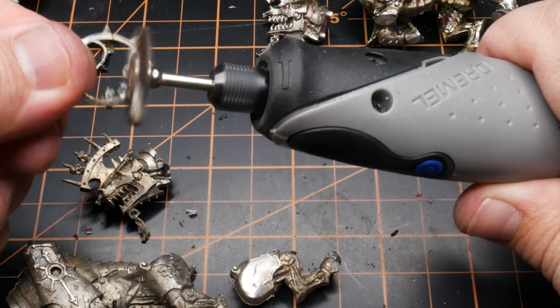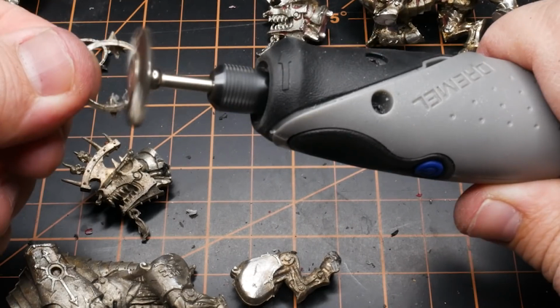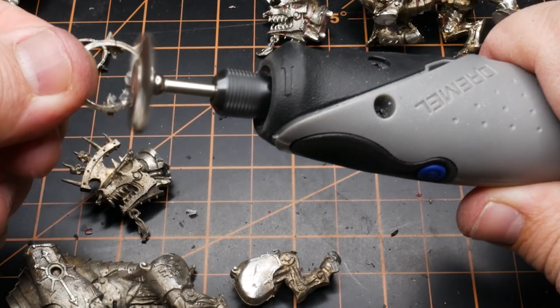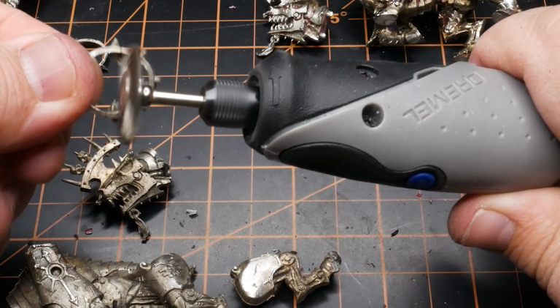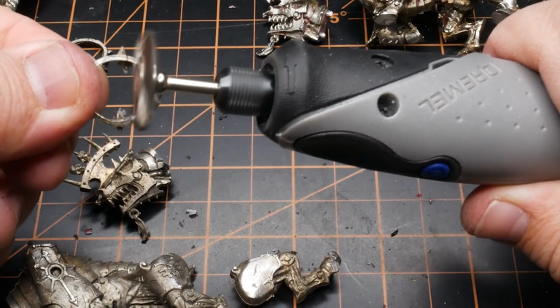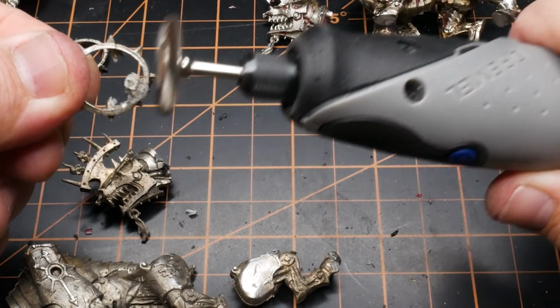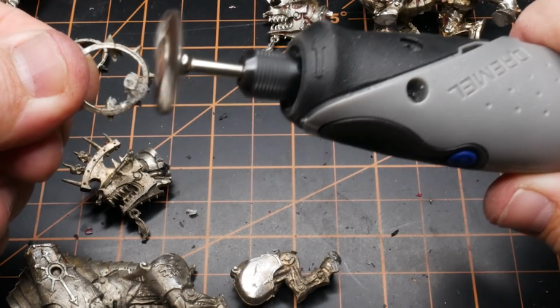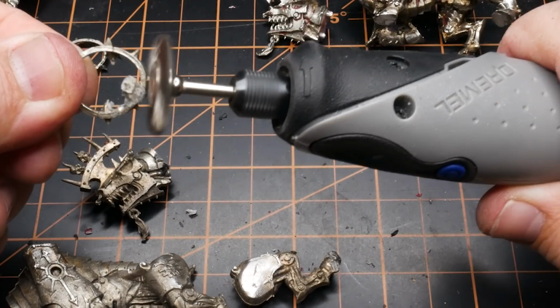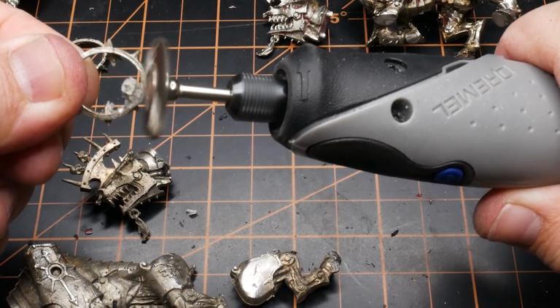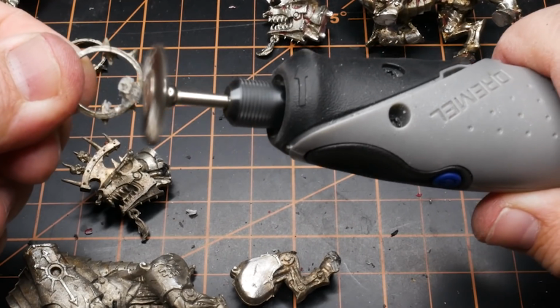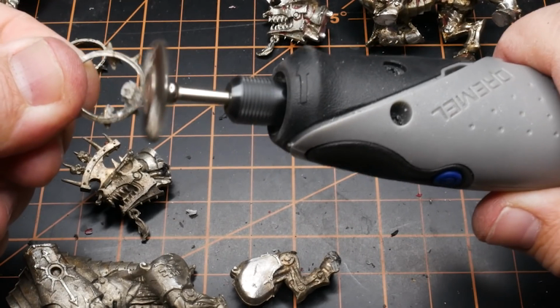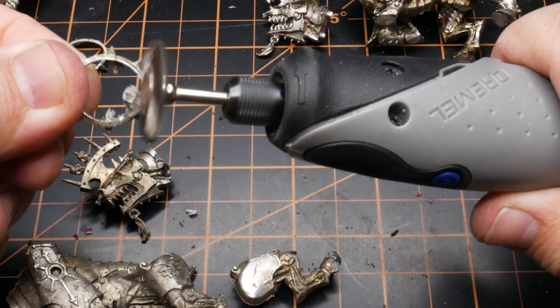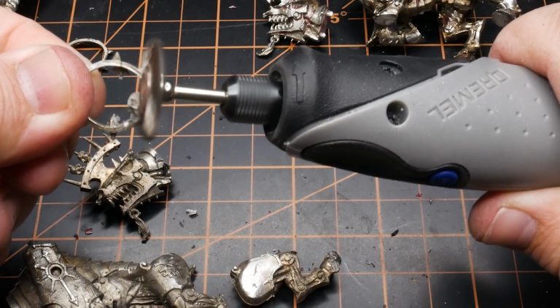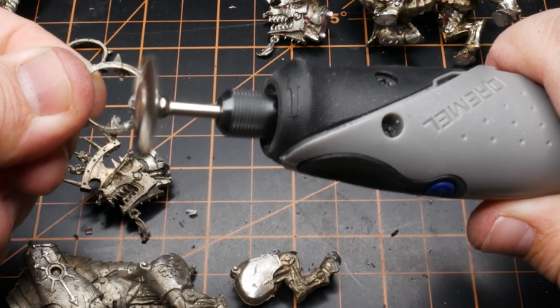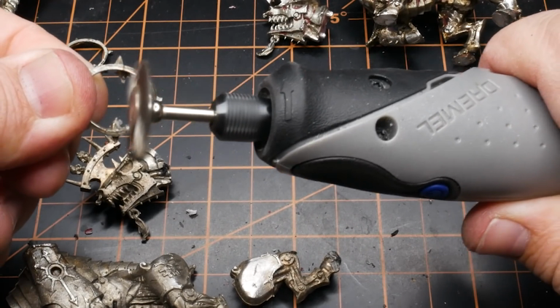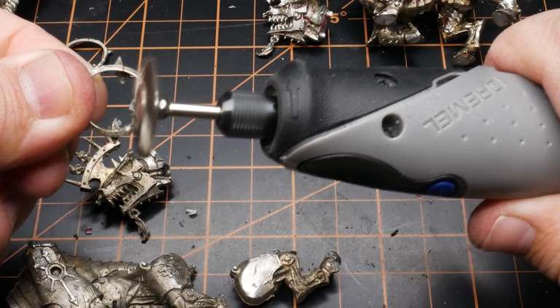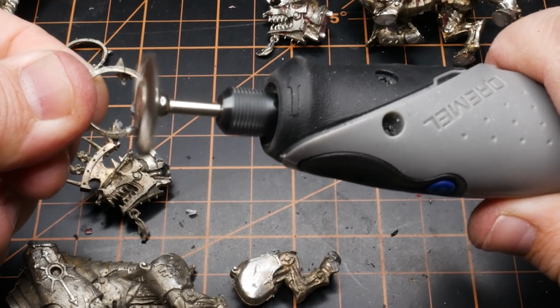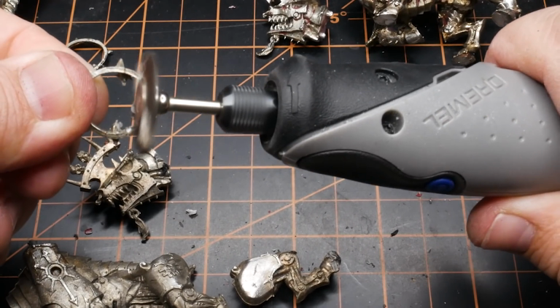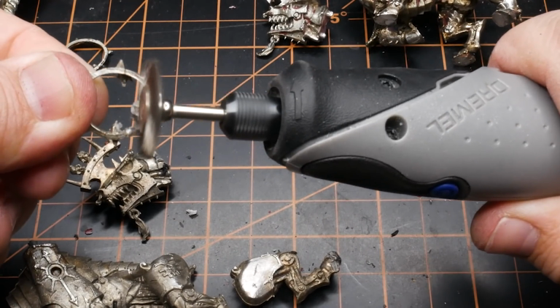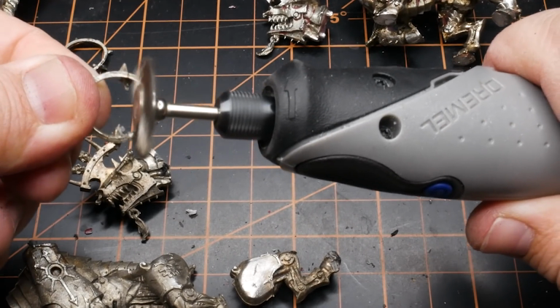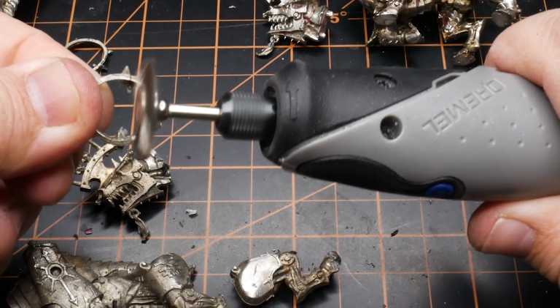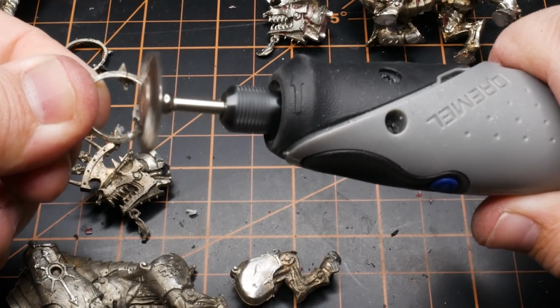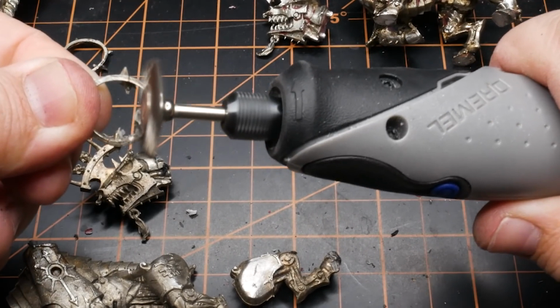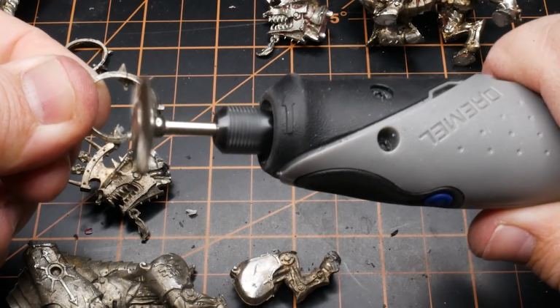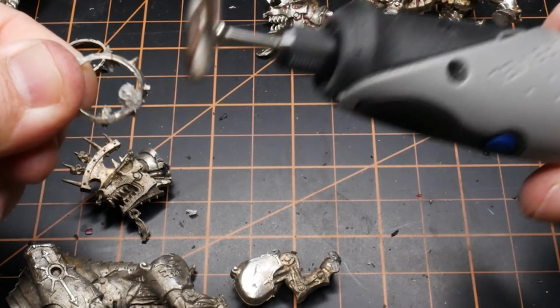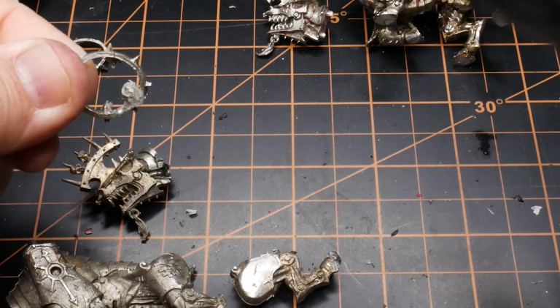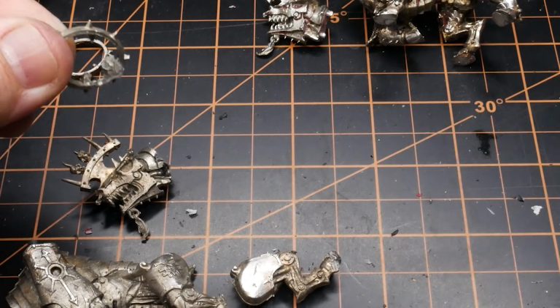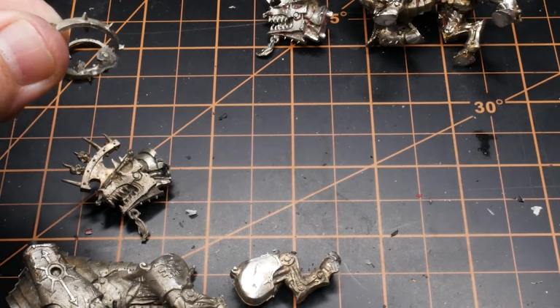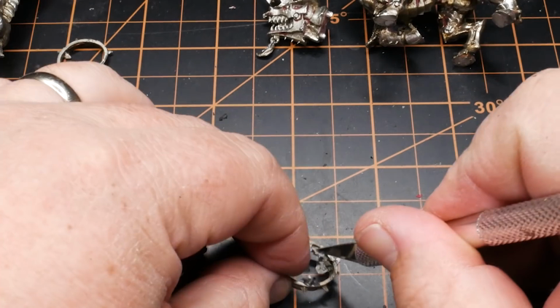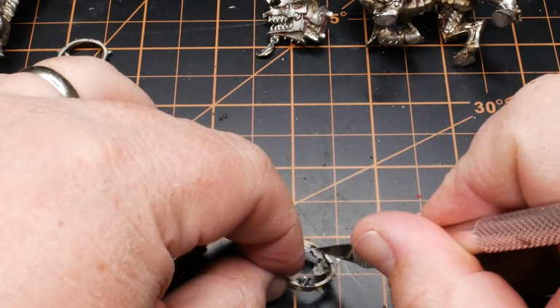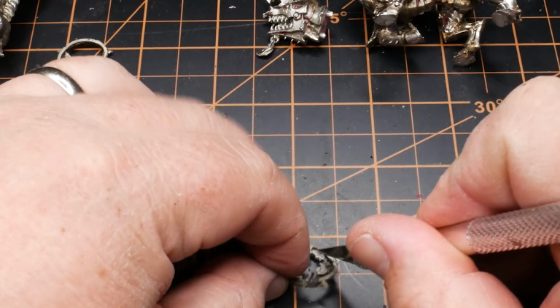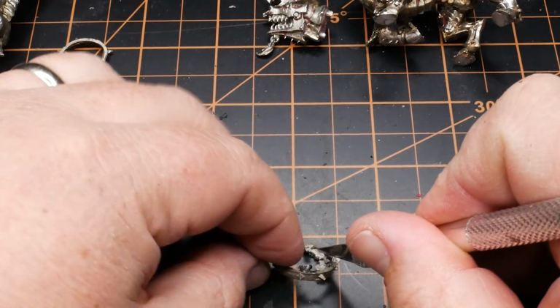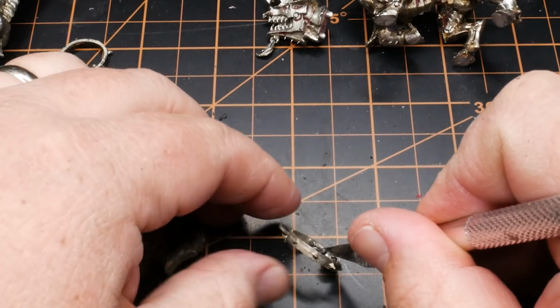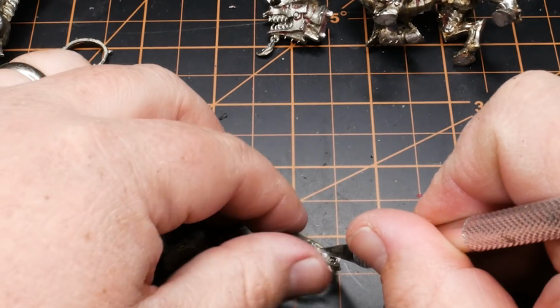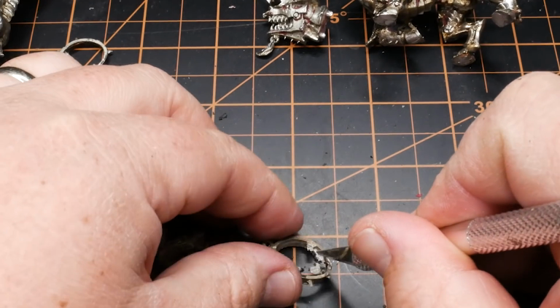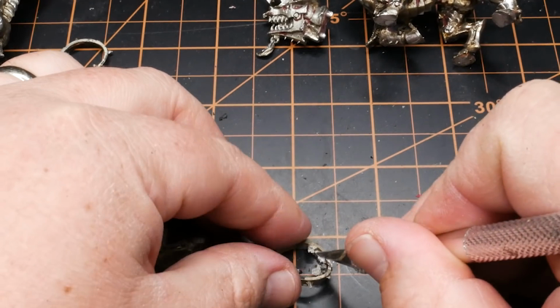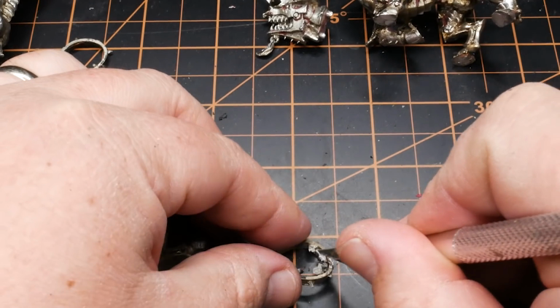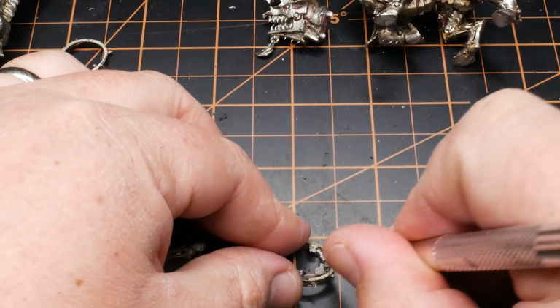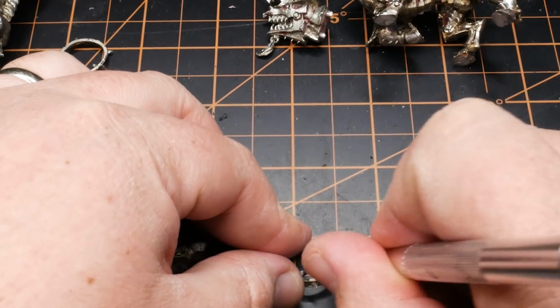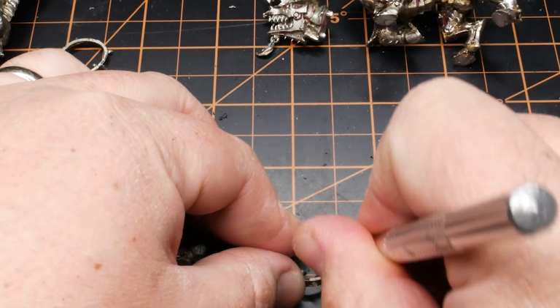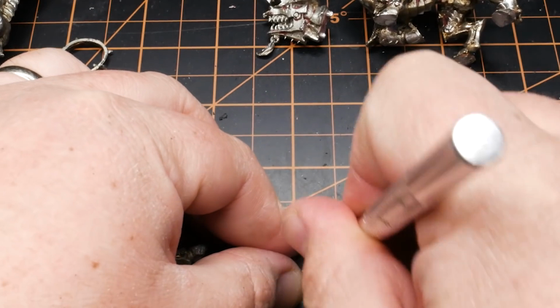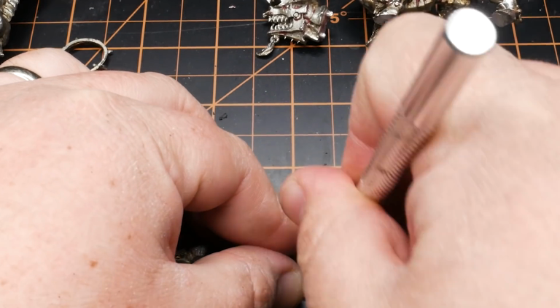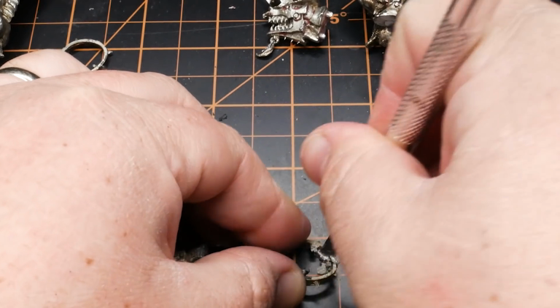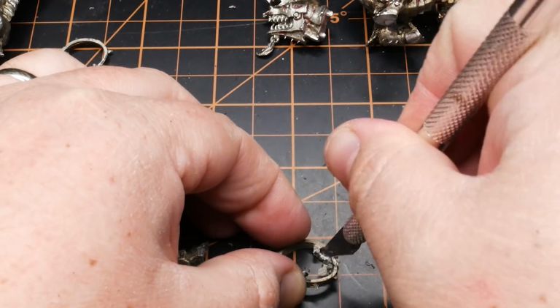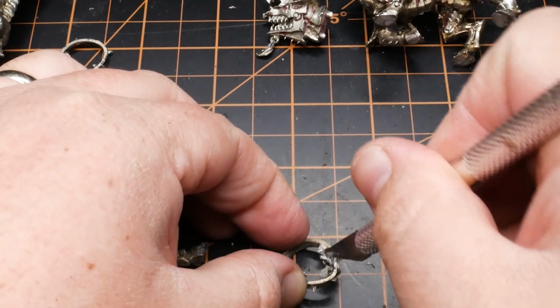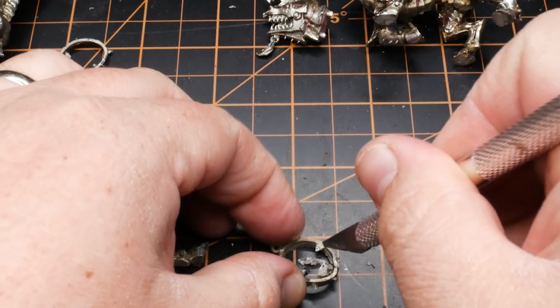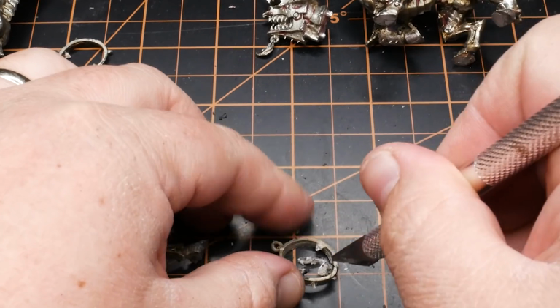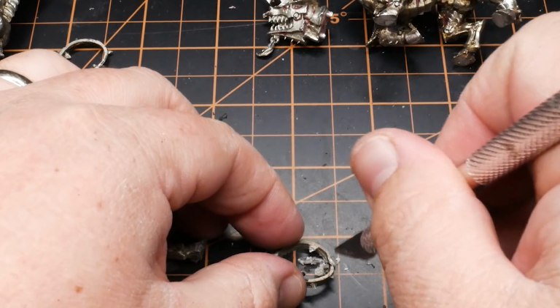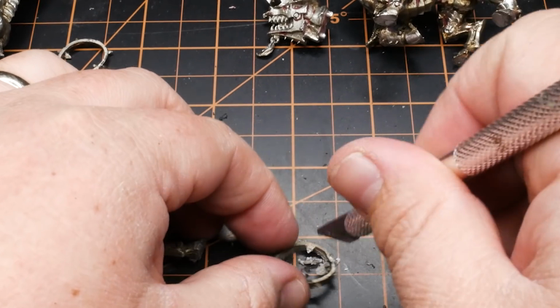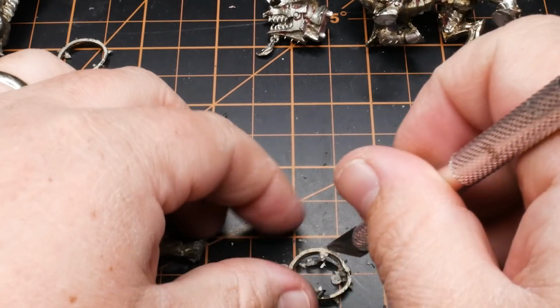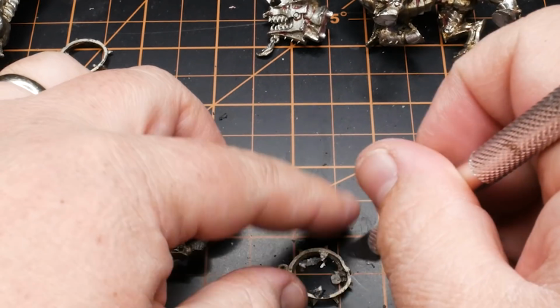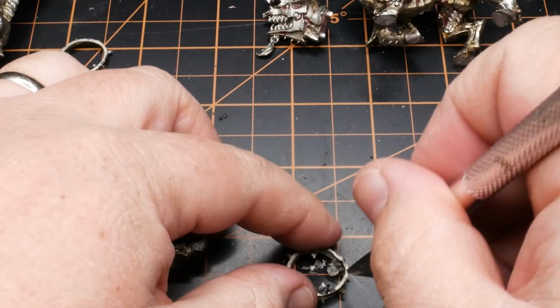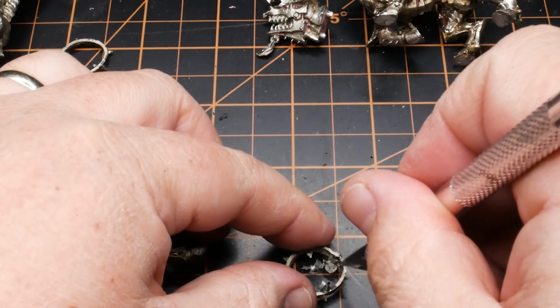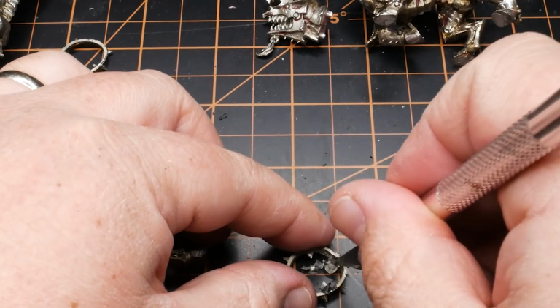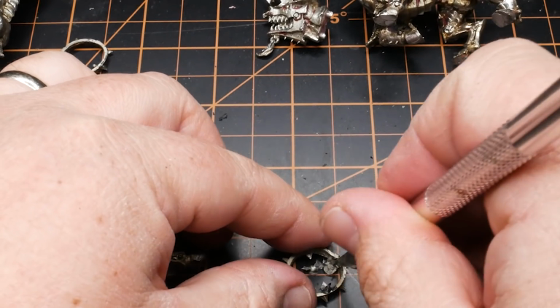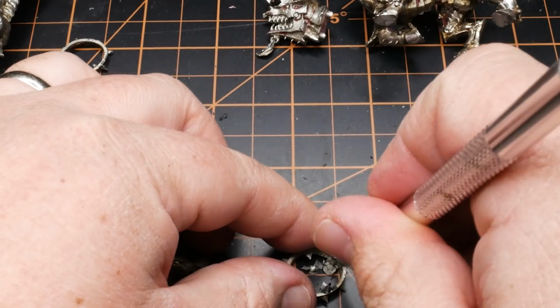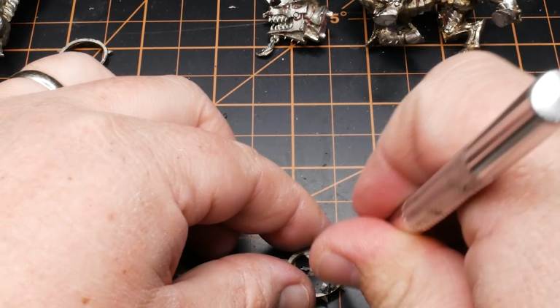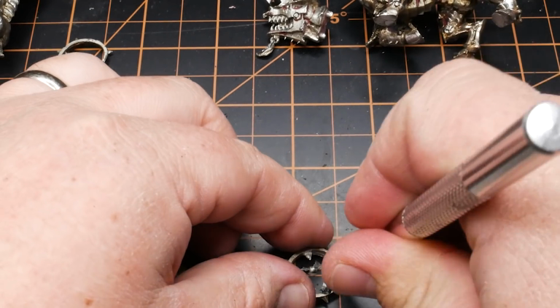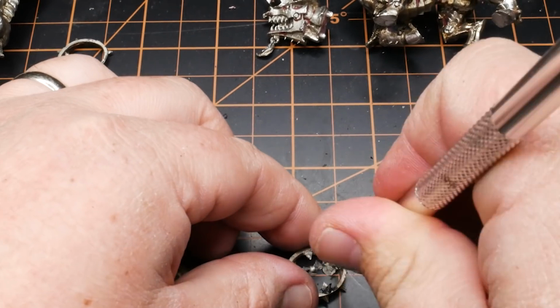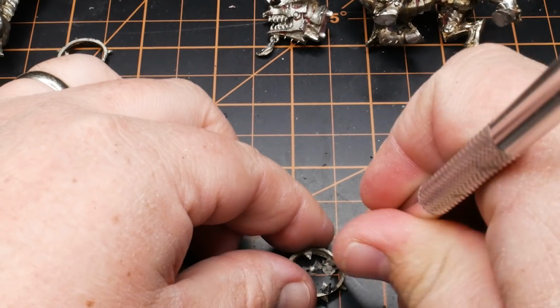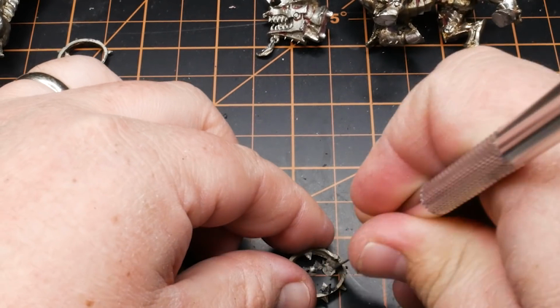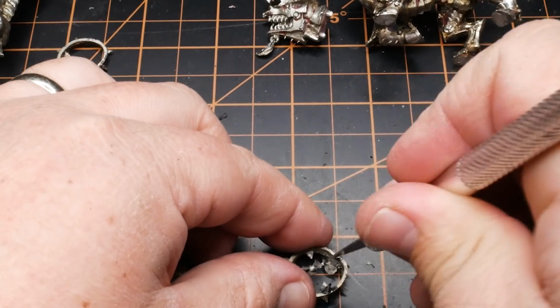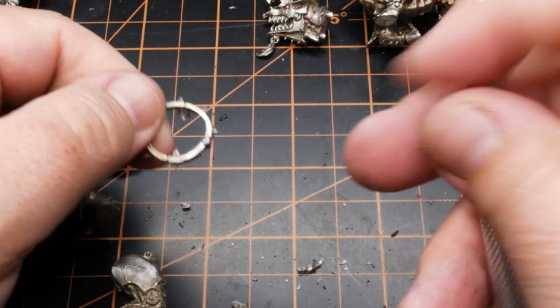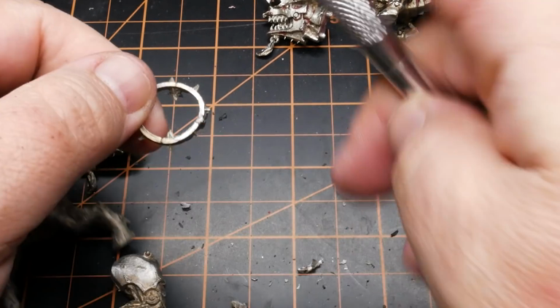Once the pieces have been gone over, I take my hobby knife to remove any of the larger chunks. Then I make sure everything has a clean fit.